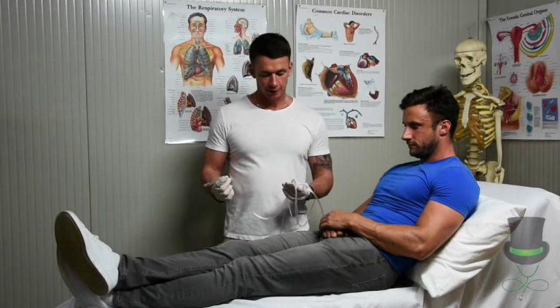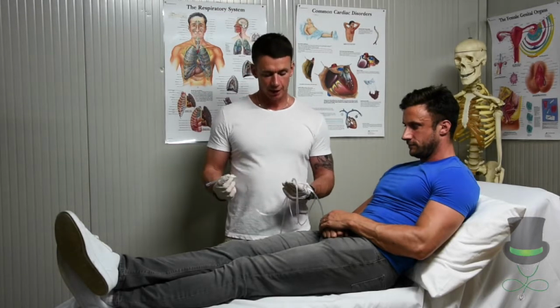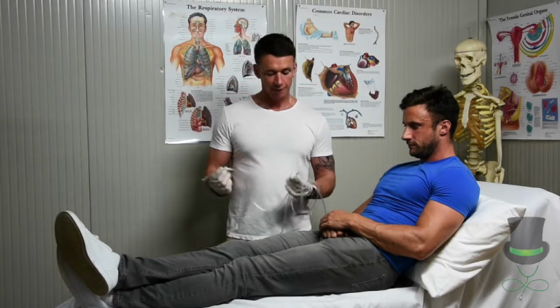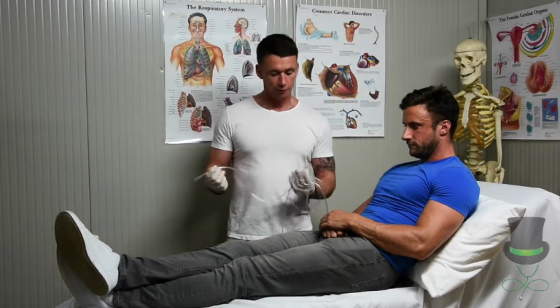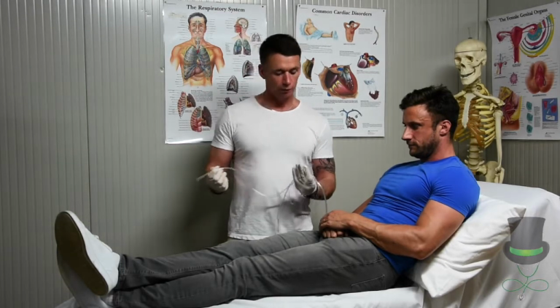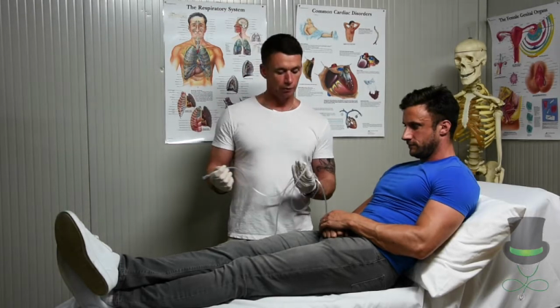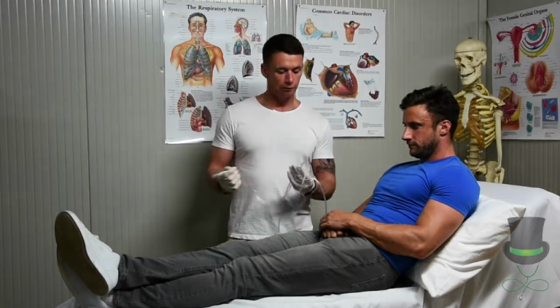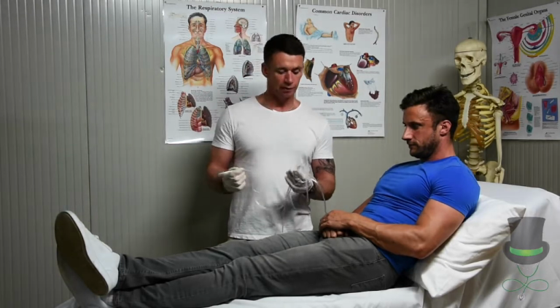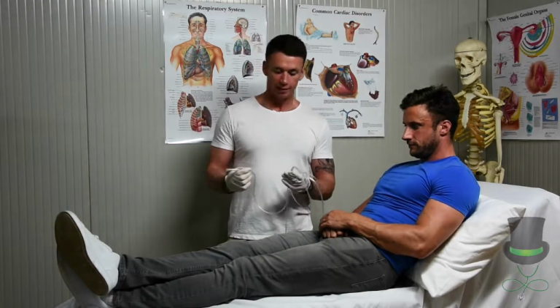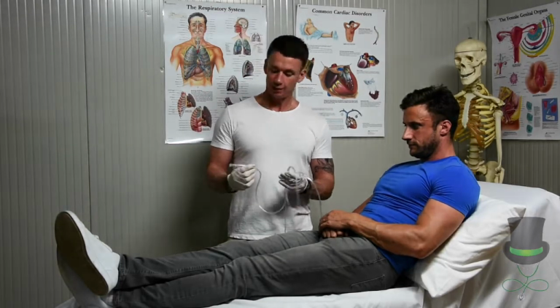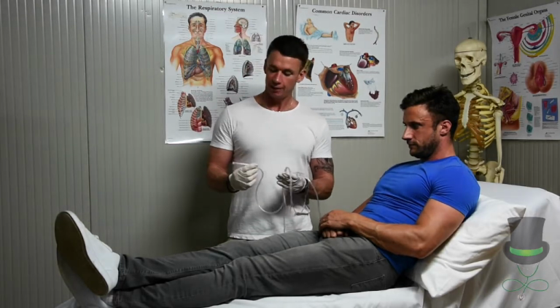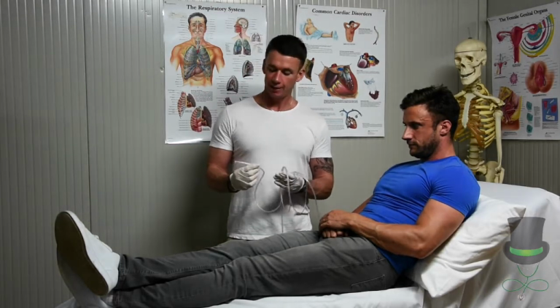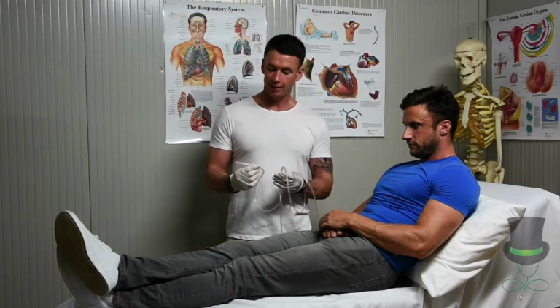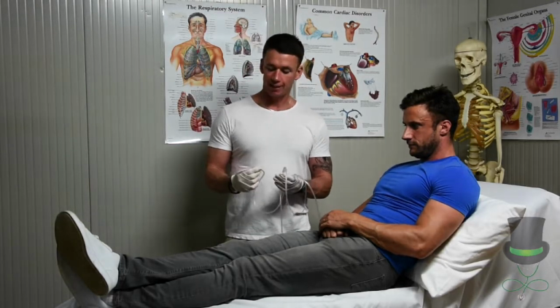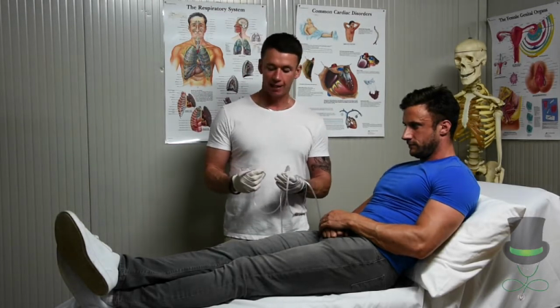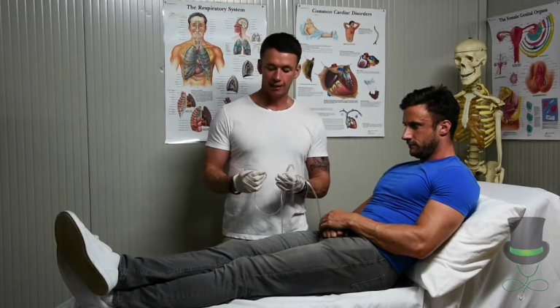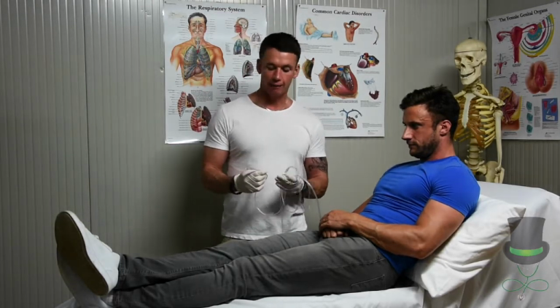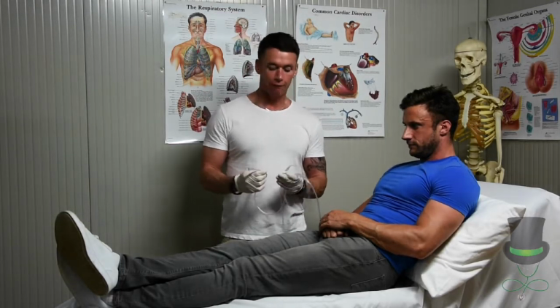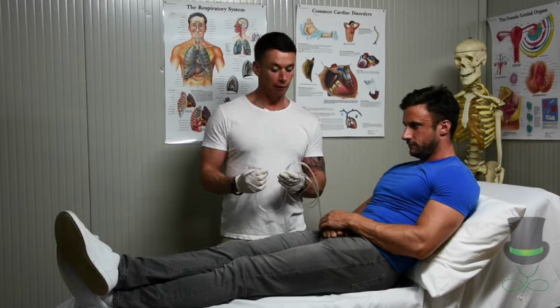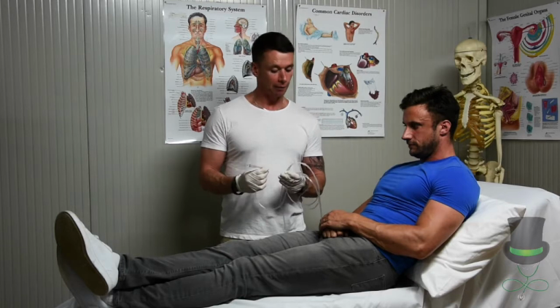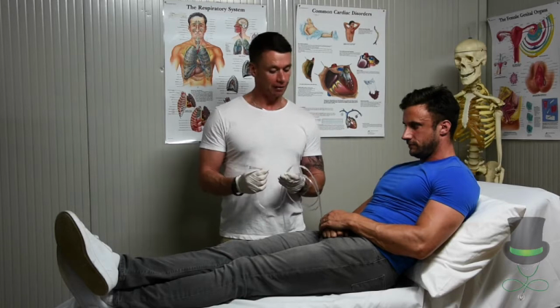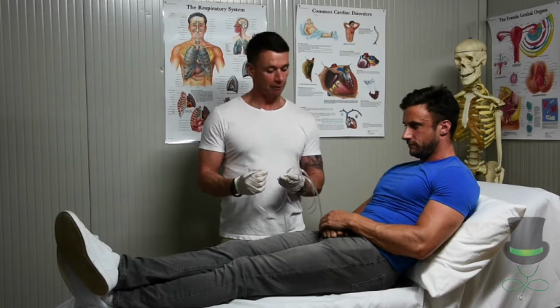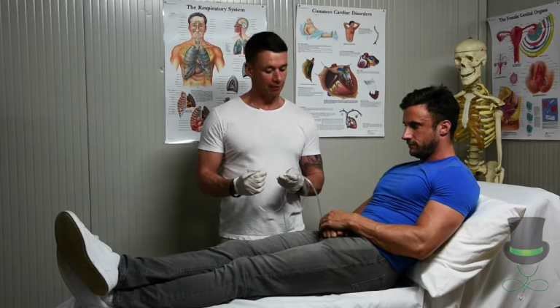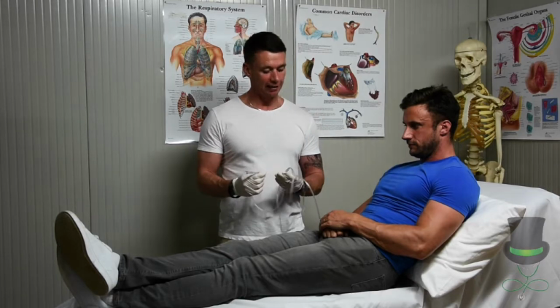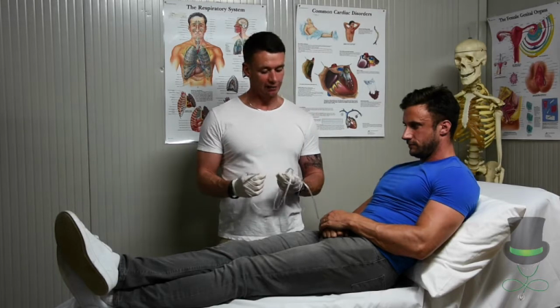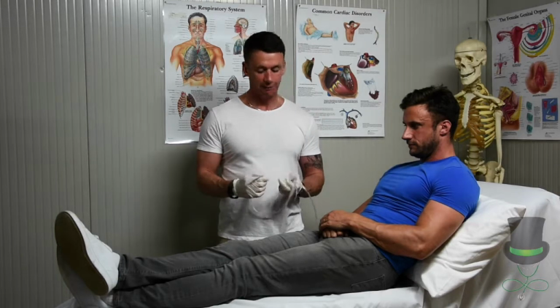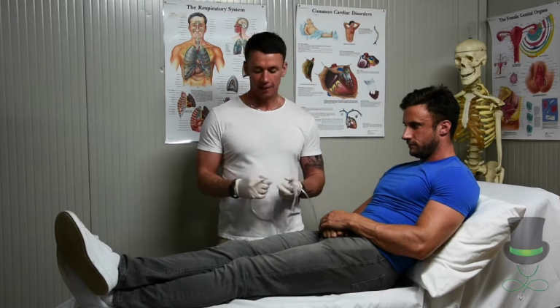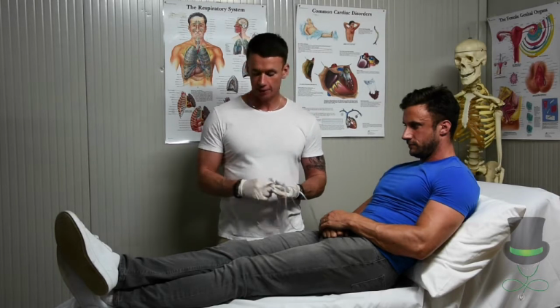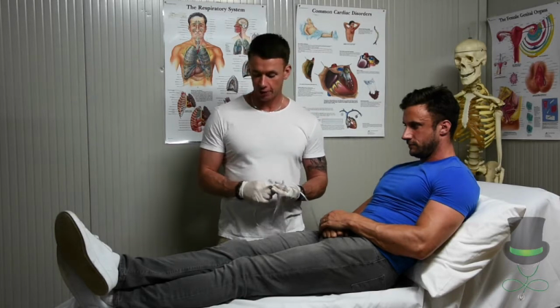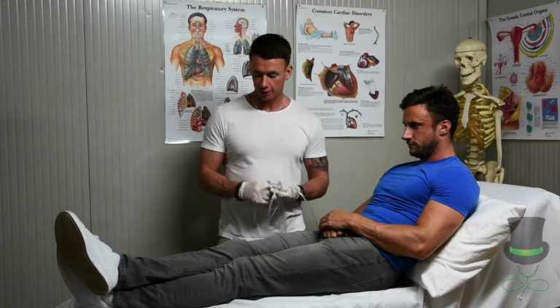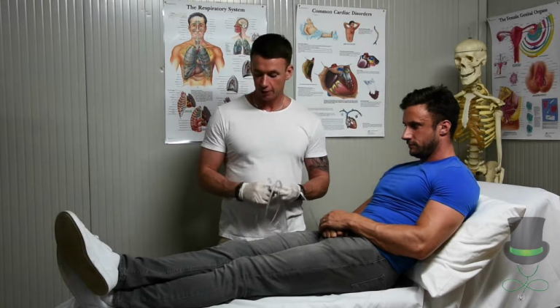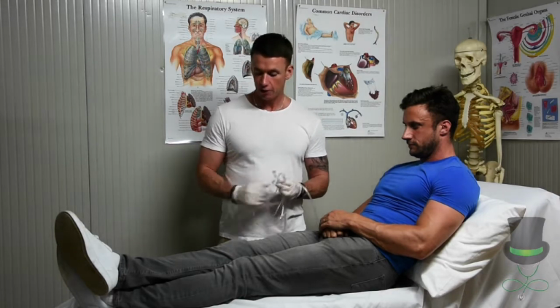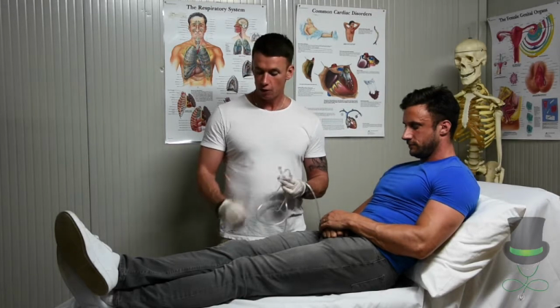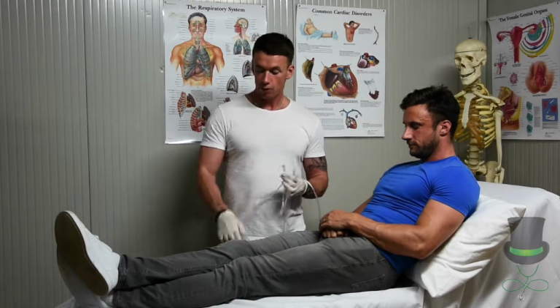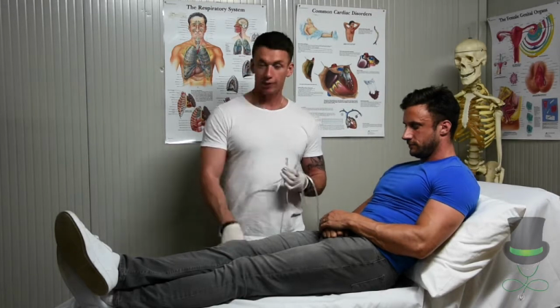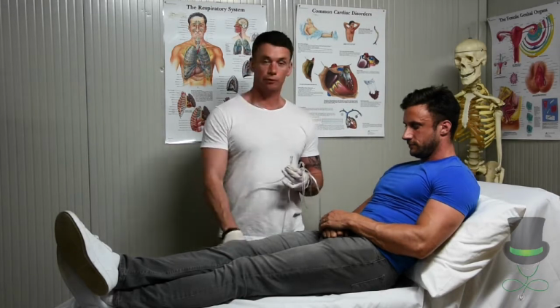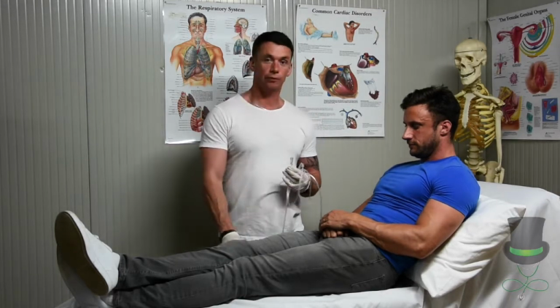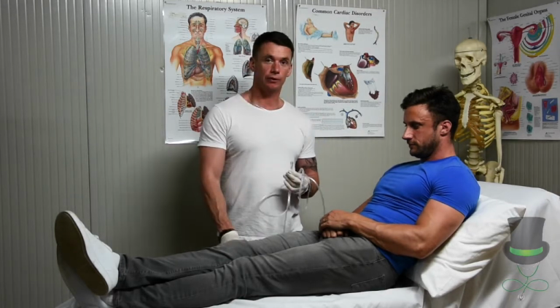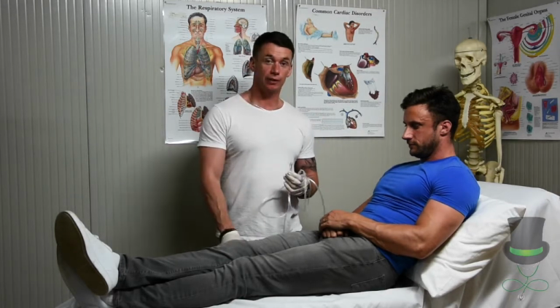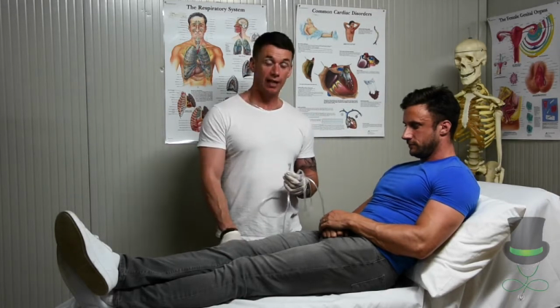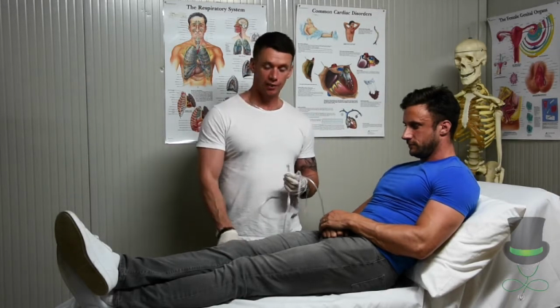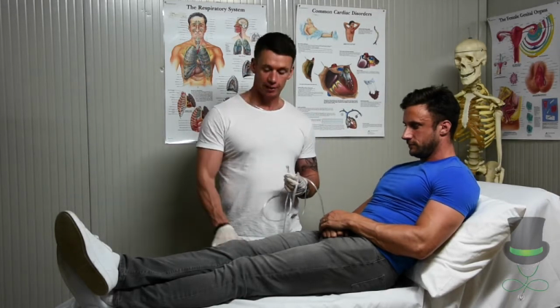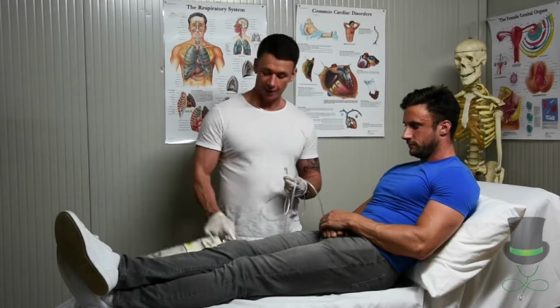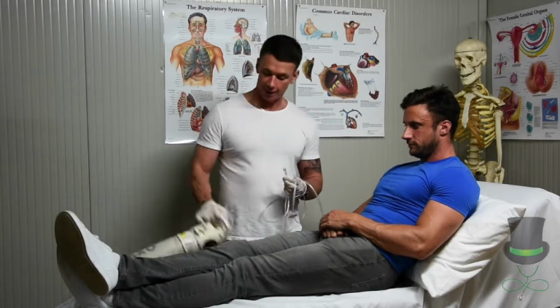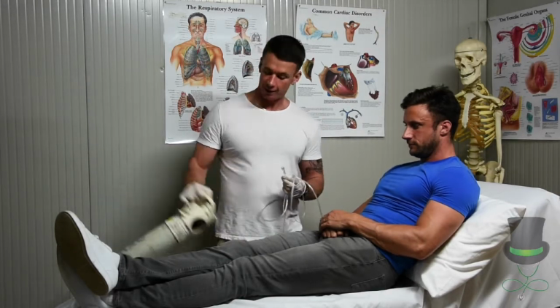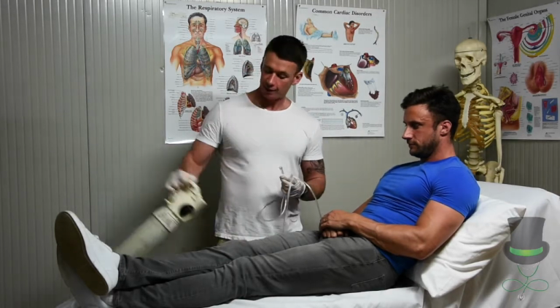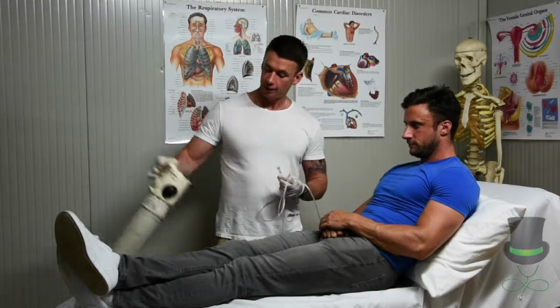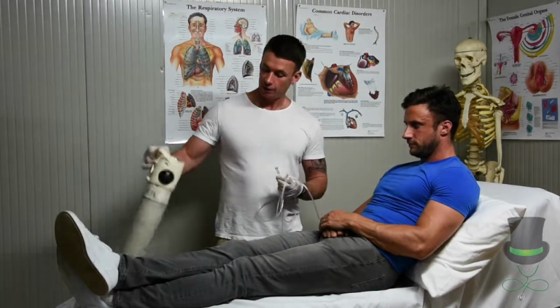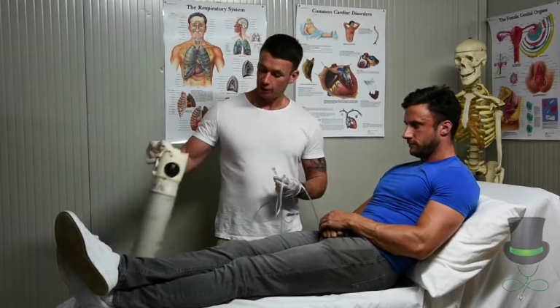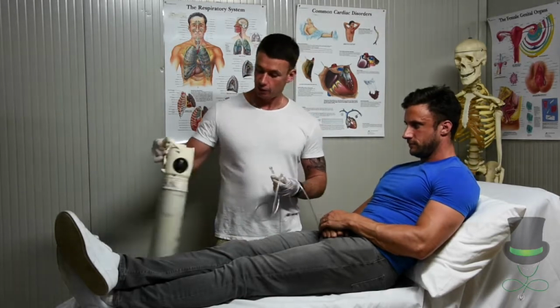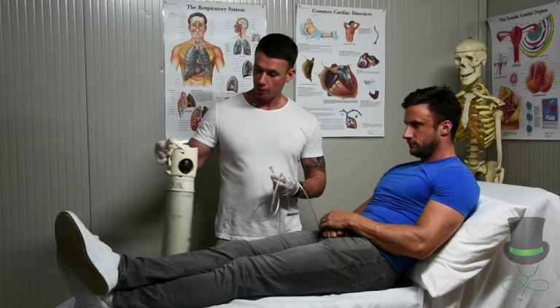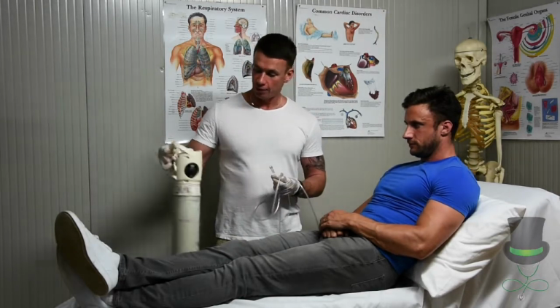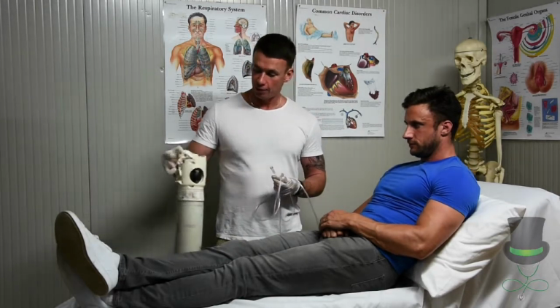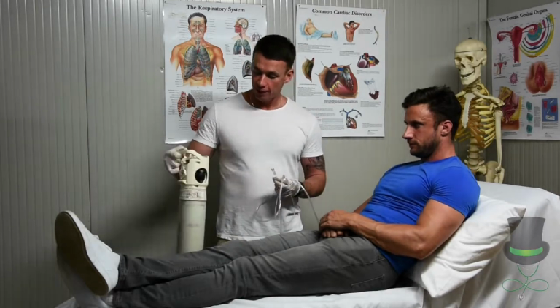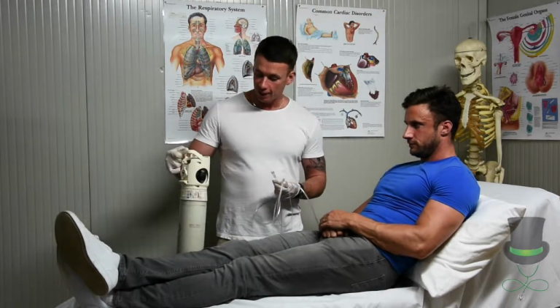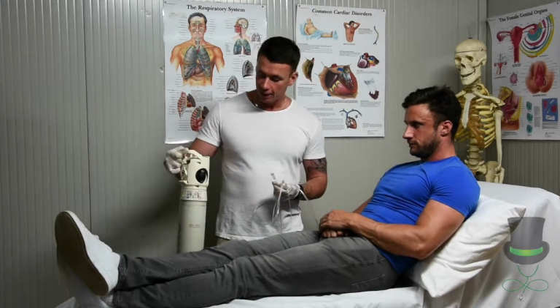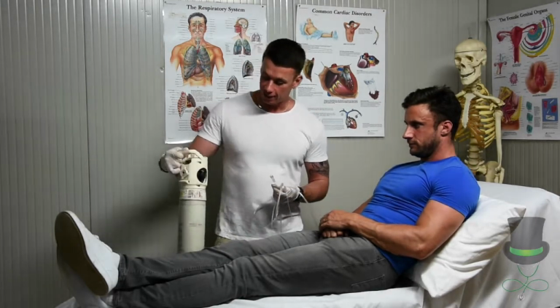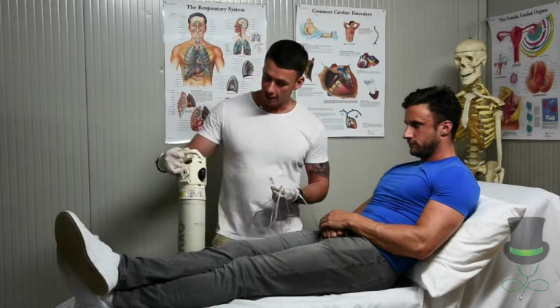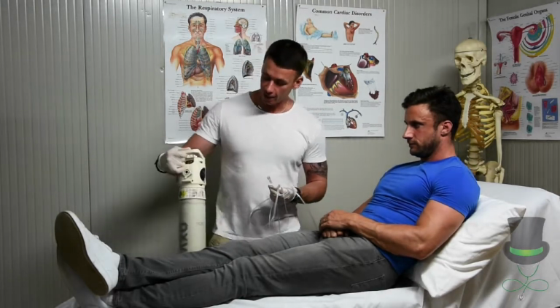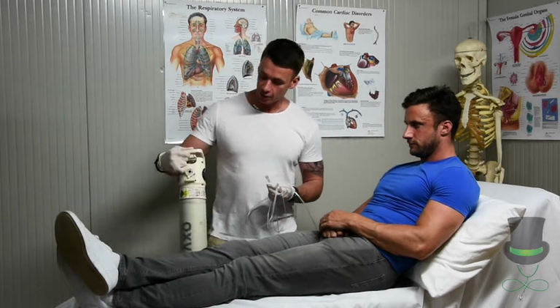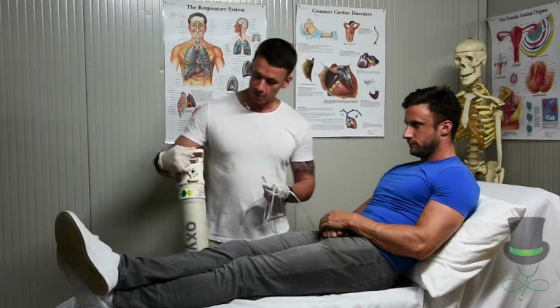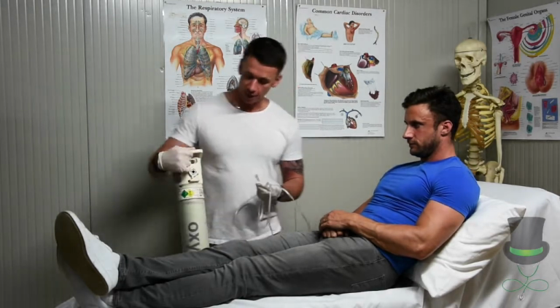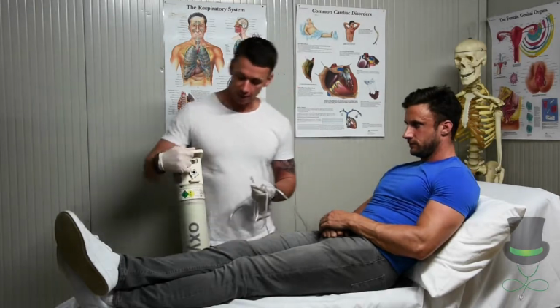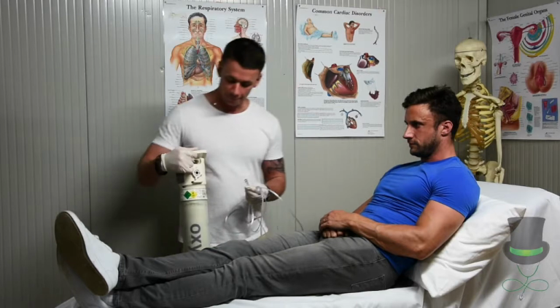After removing the nasal cannula from its protective packaging, we need to attach it to the oxygen bottle.